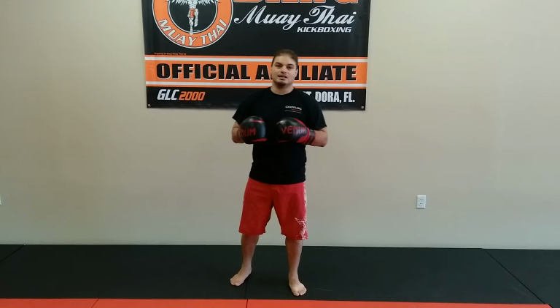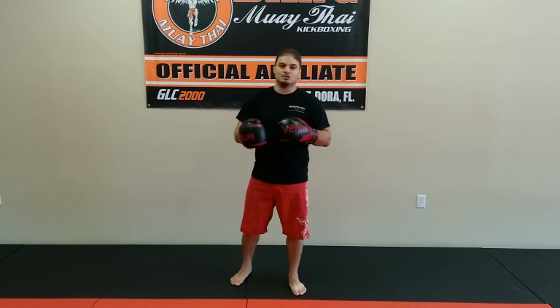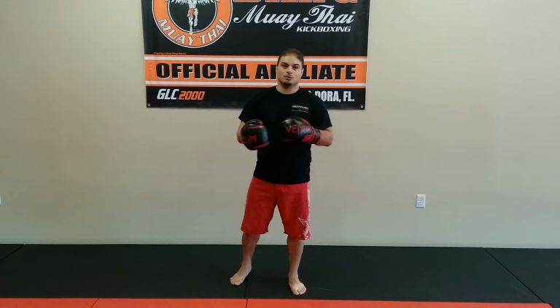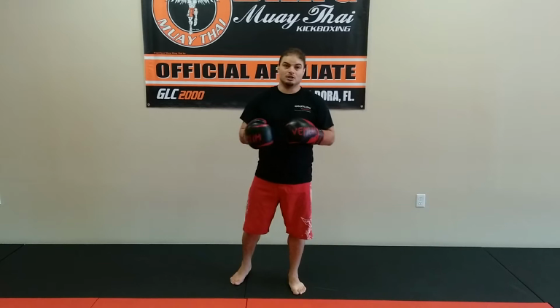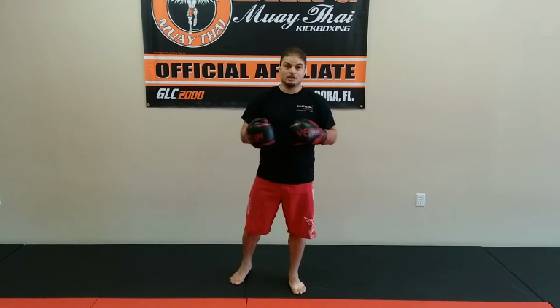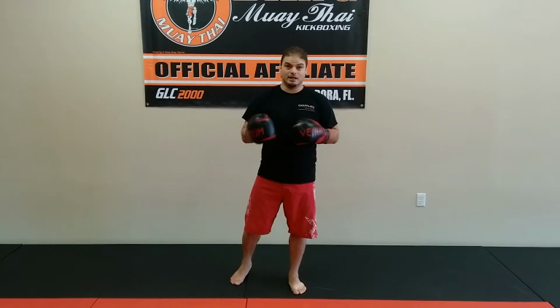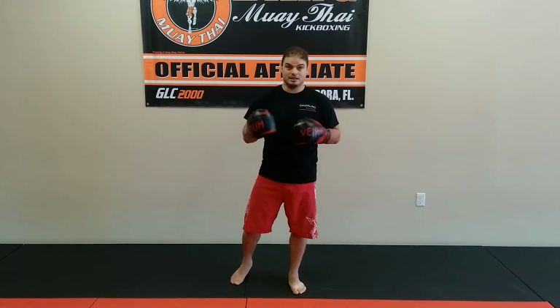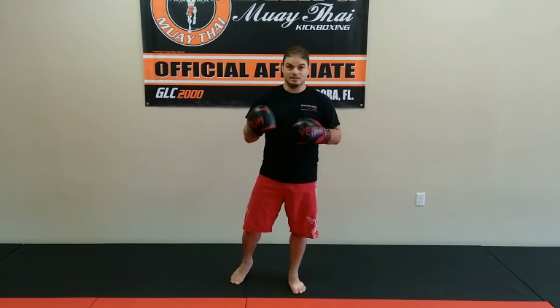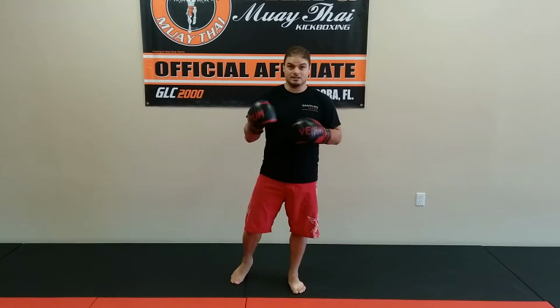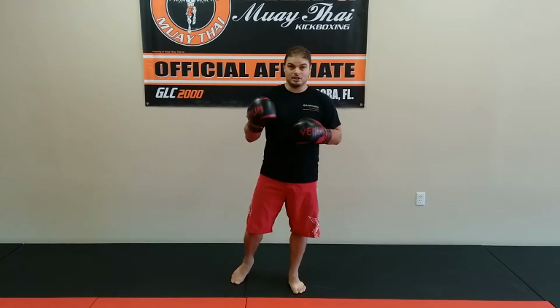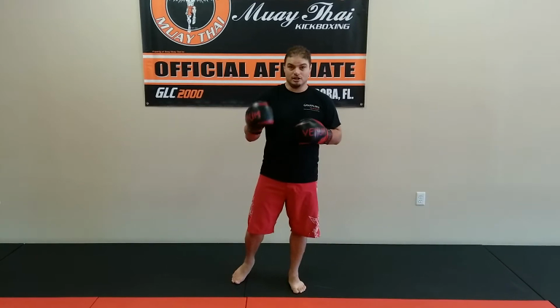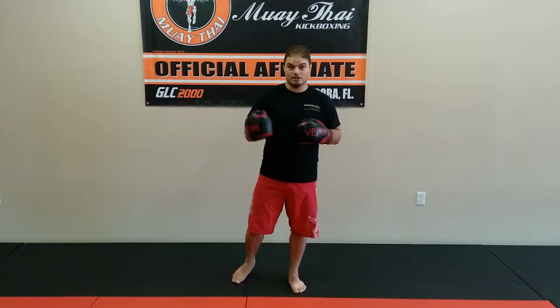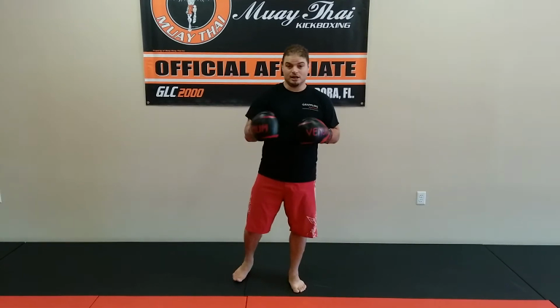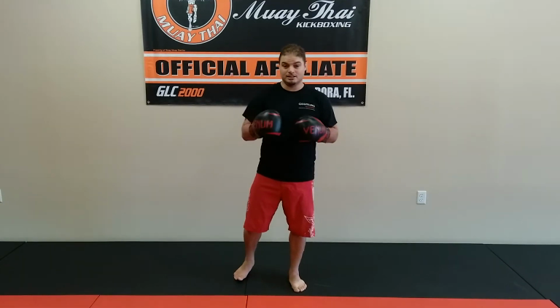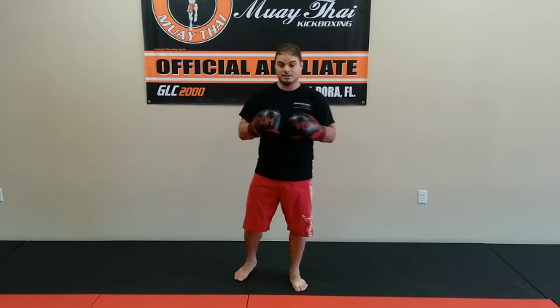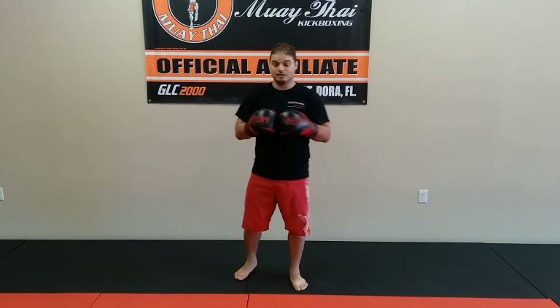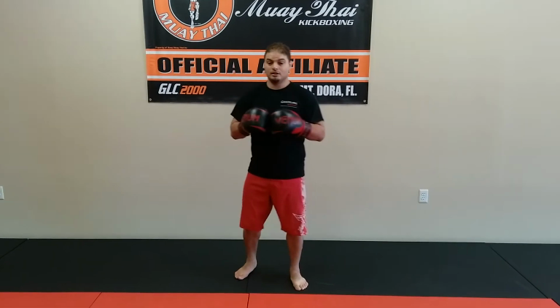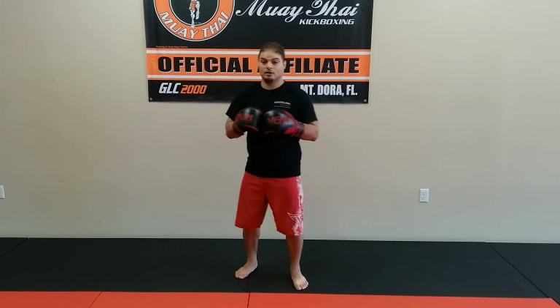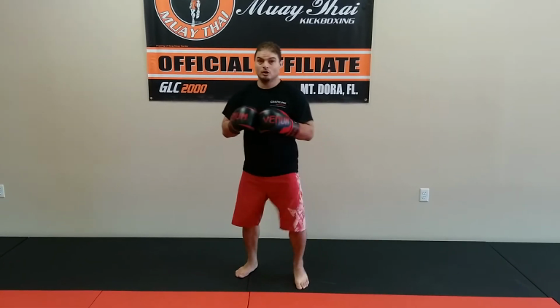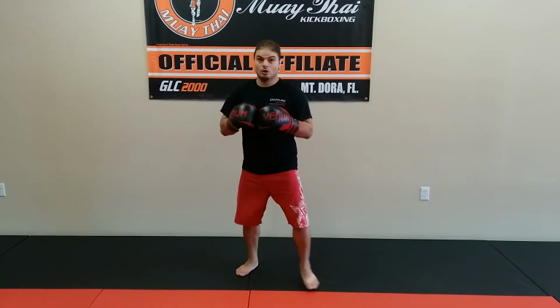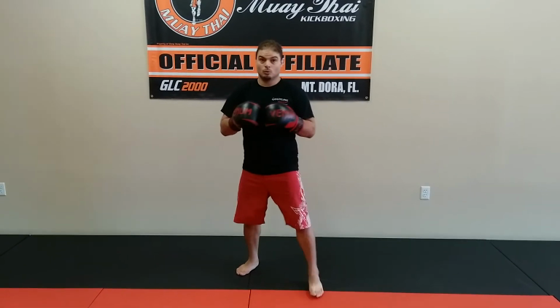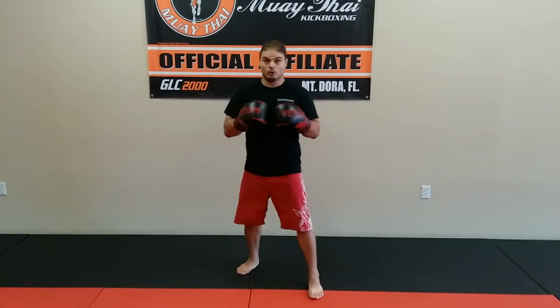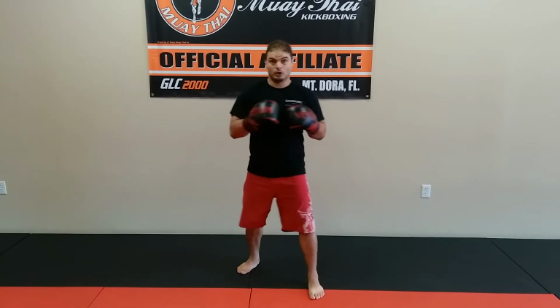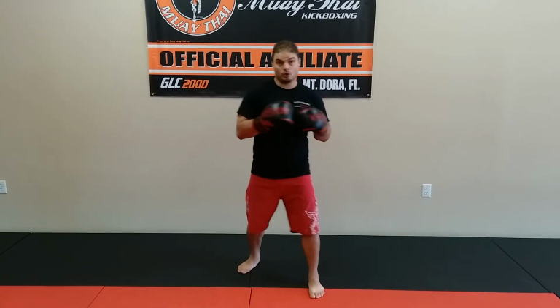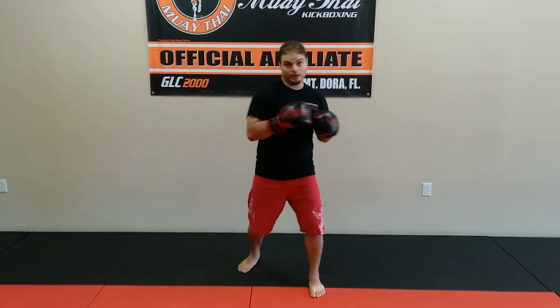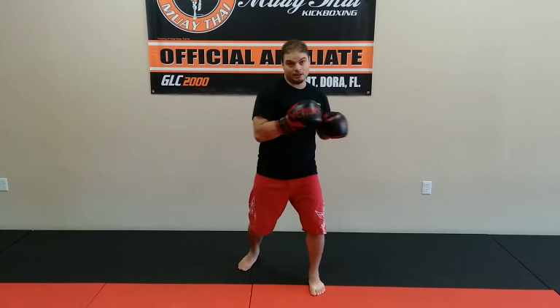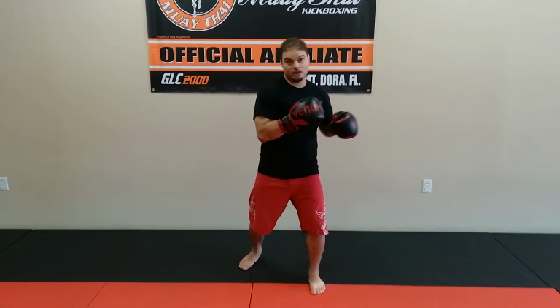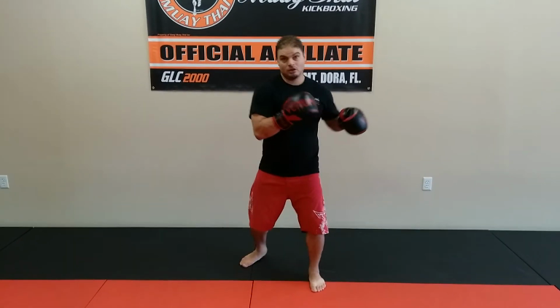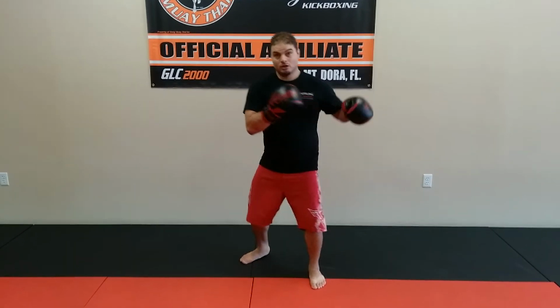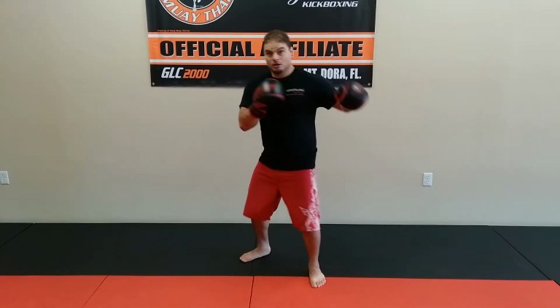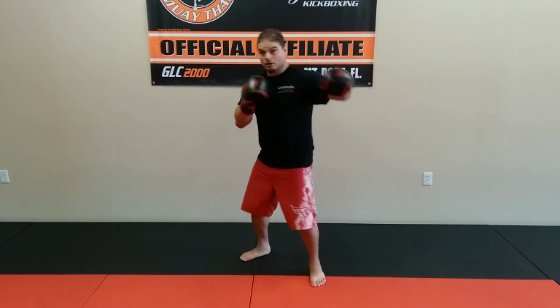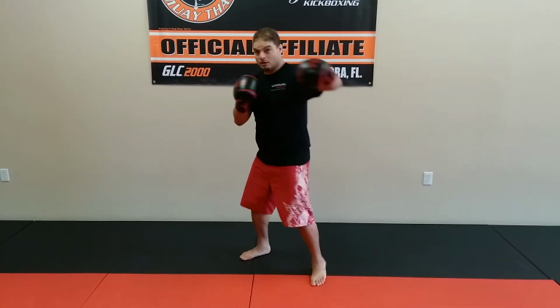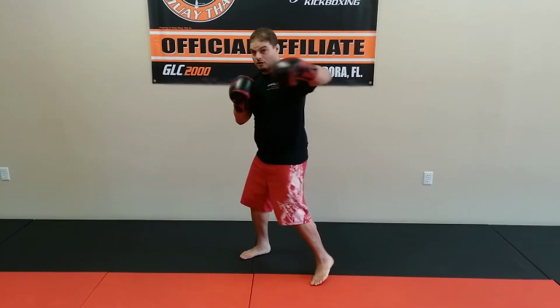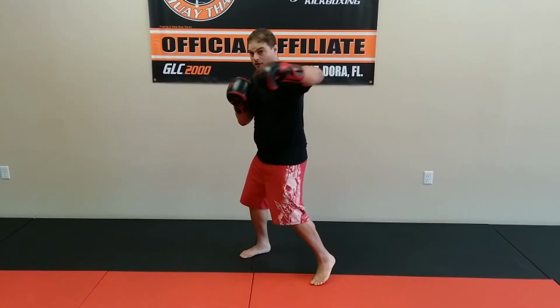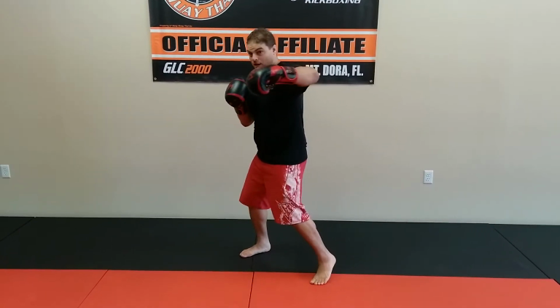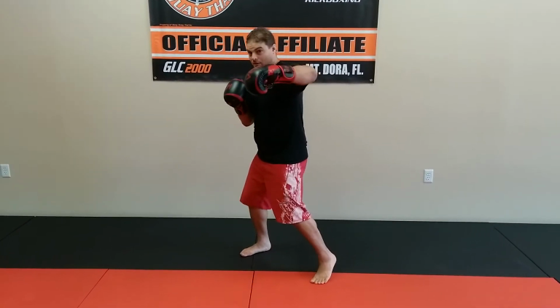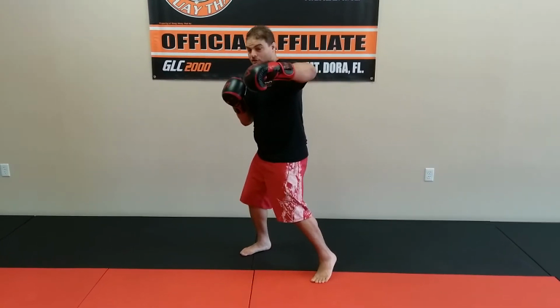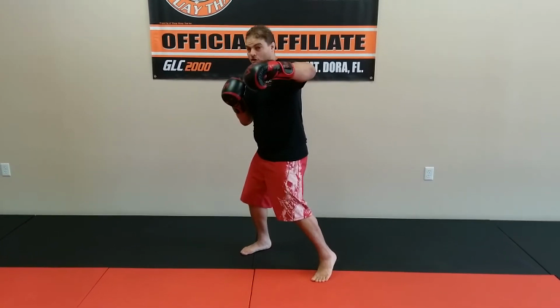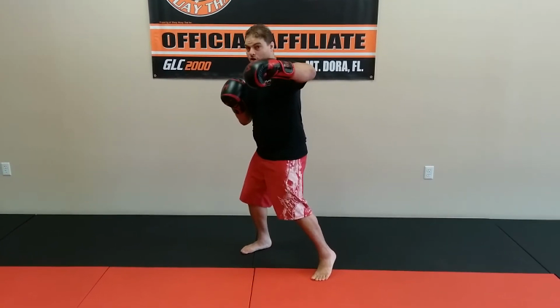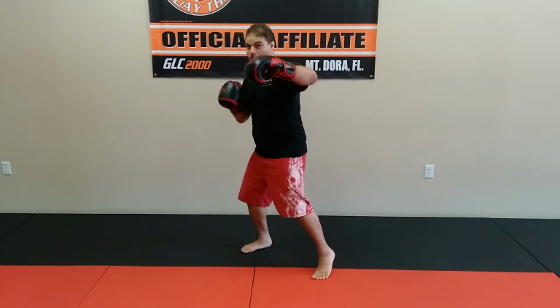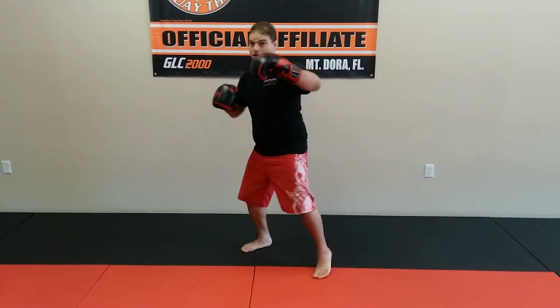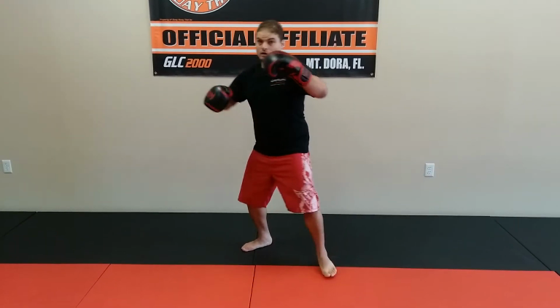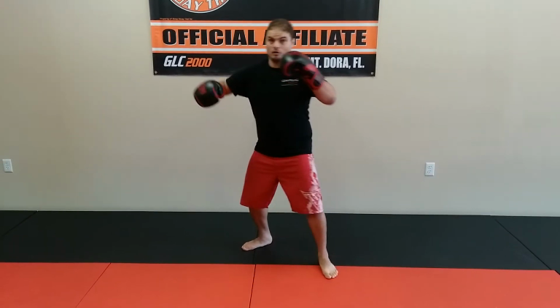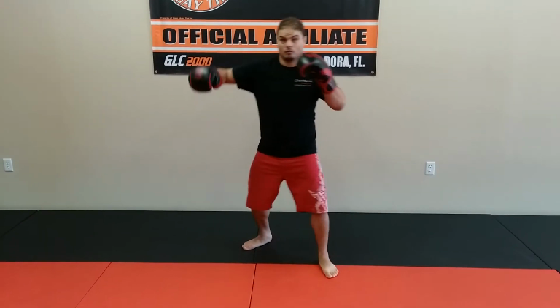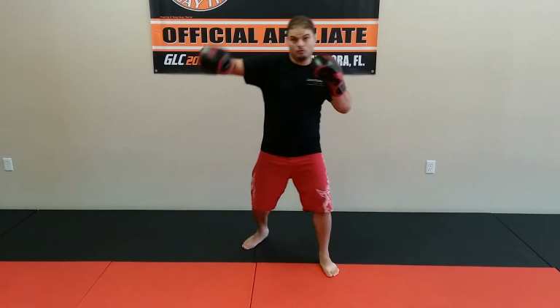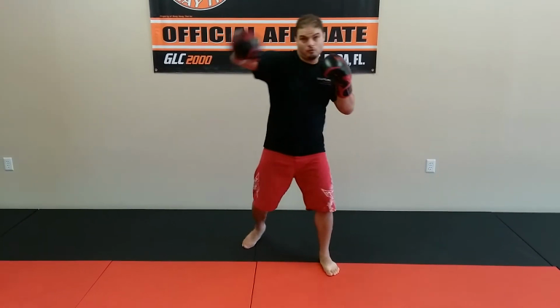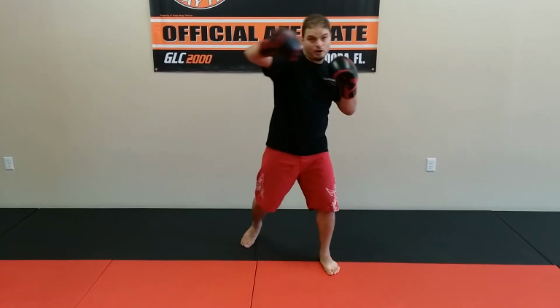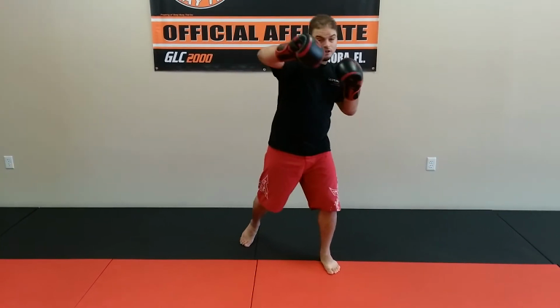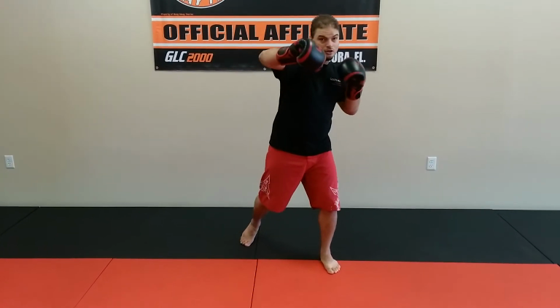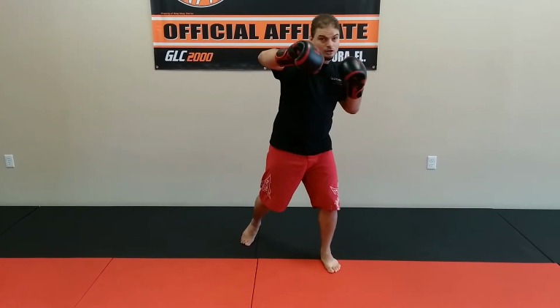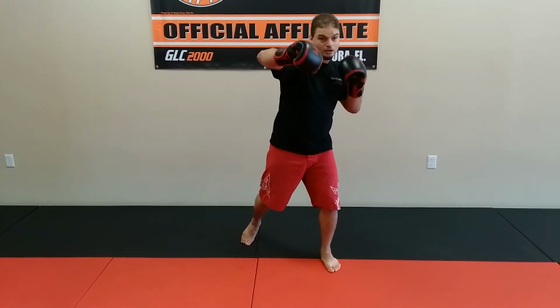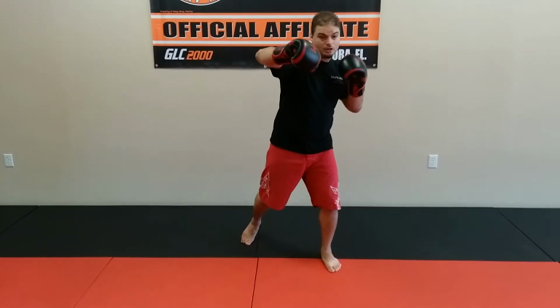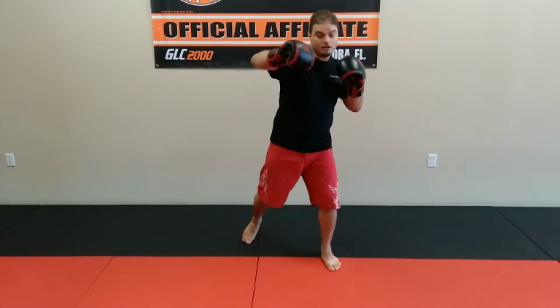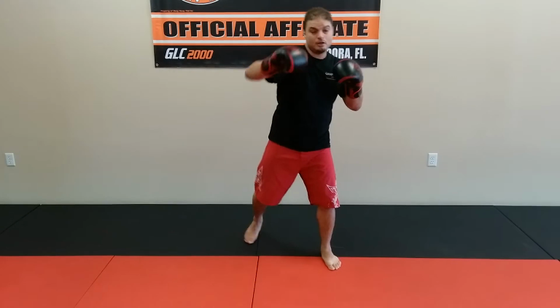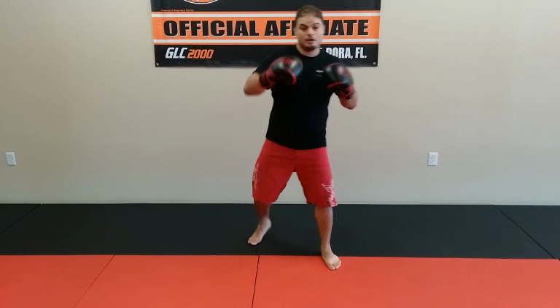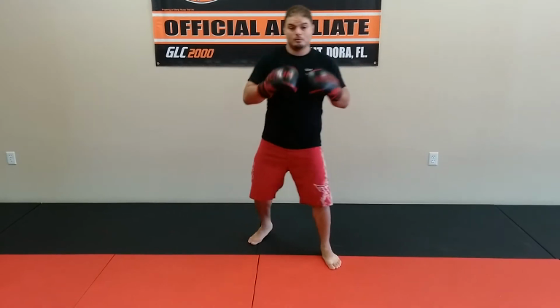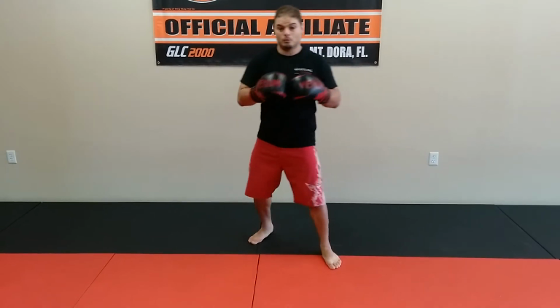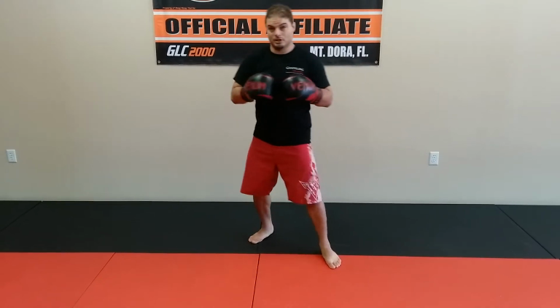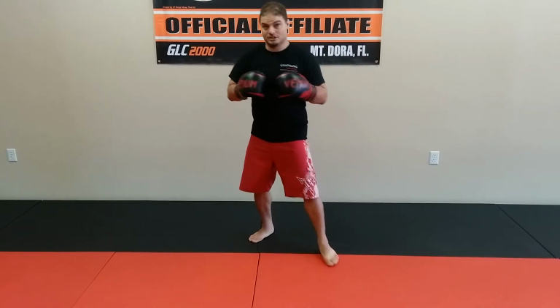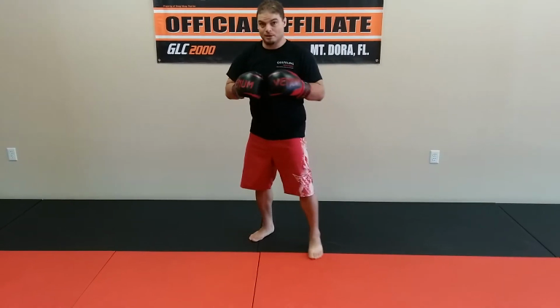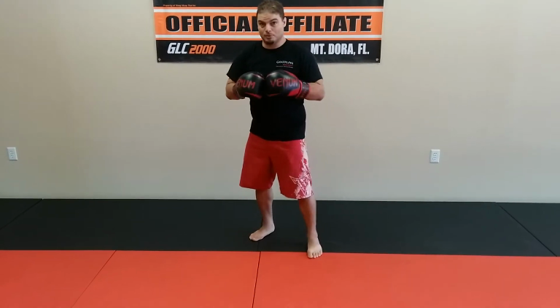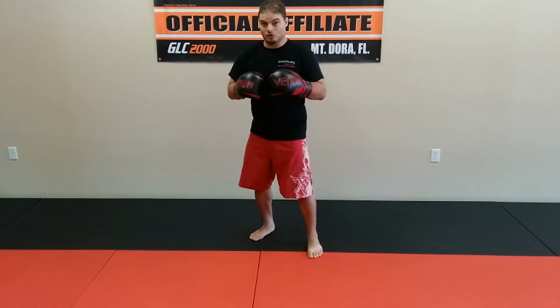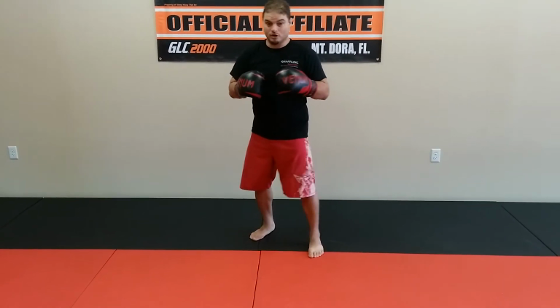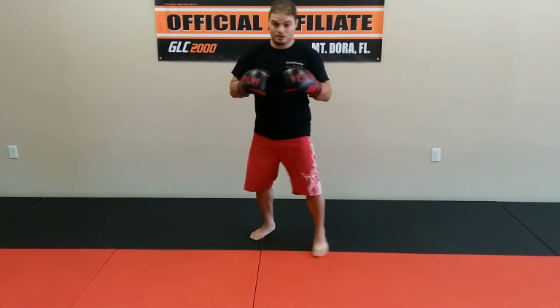This one is the Tyson. We're going left hook, right hook, with a step across.